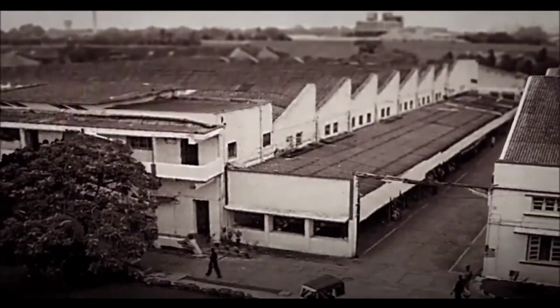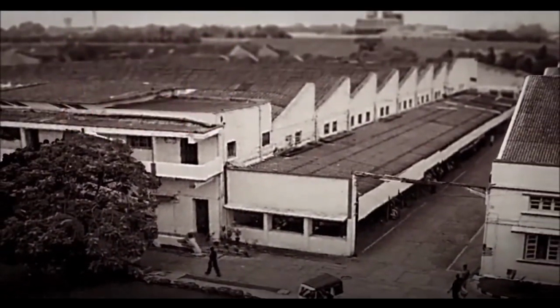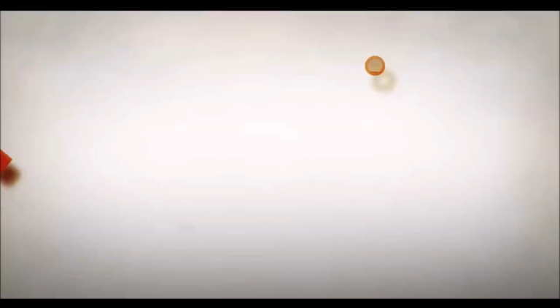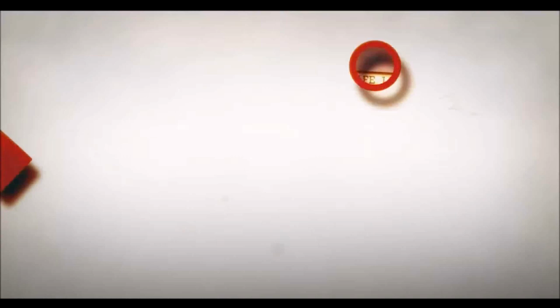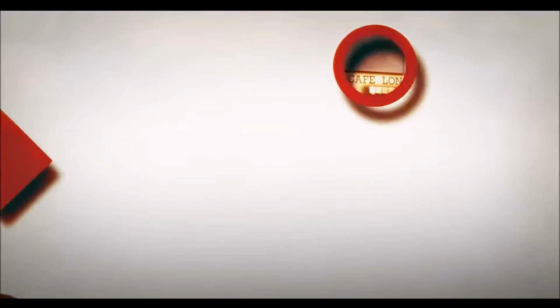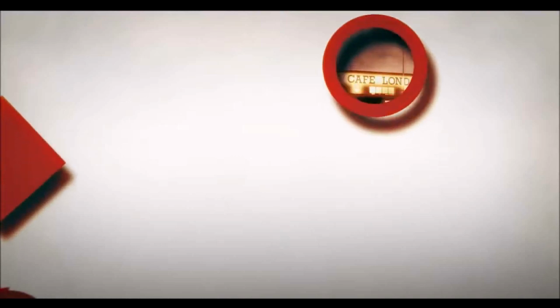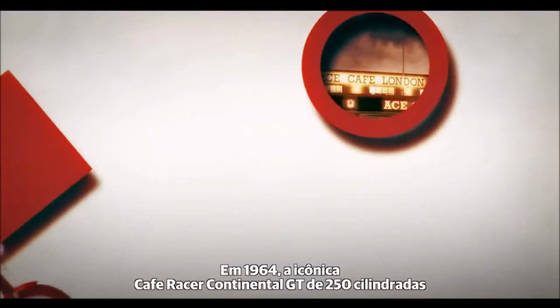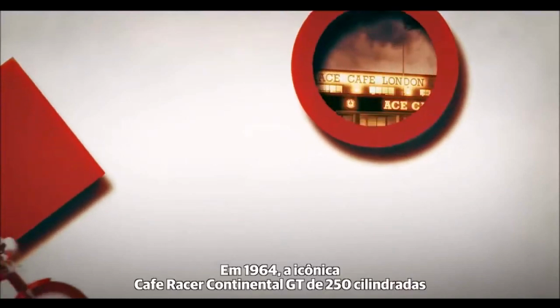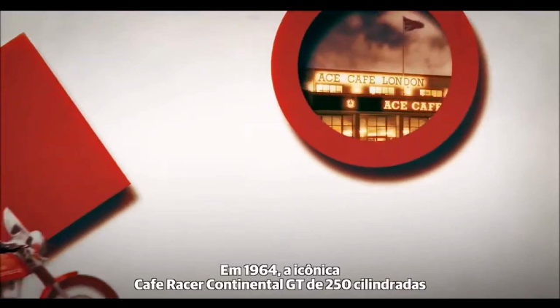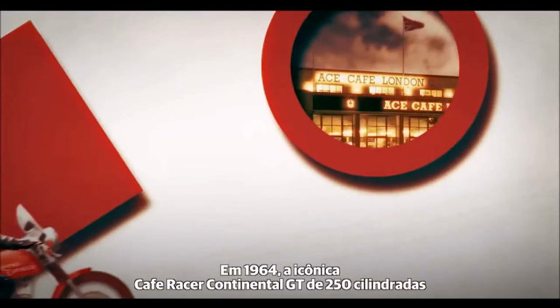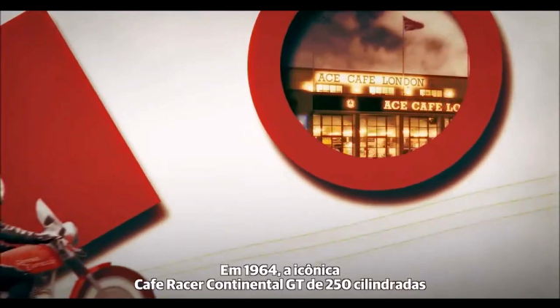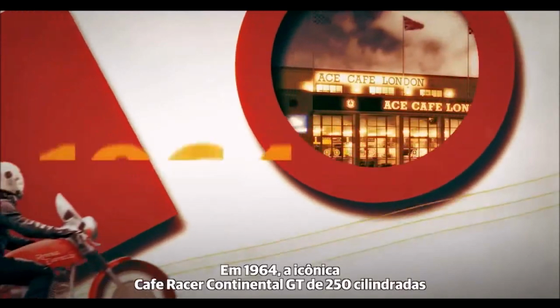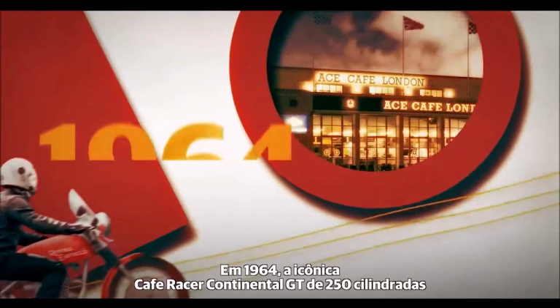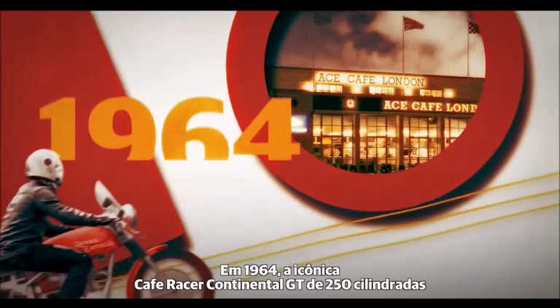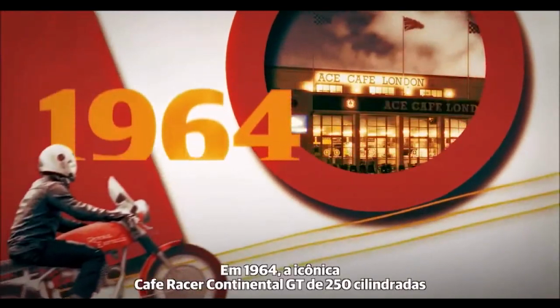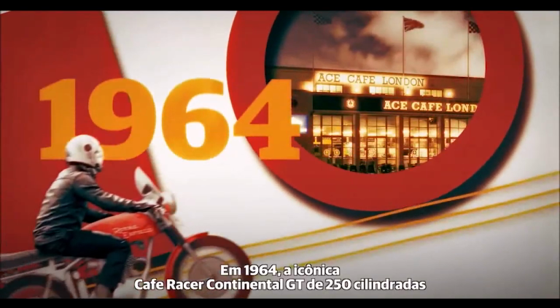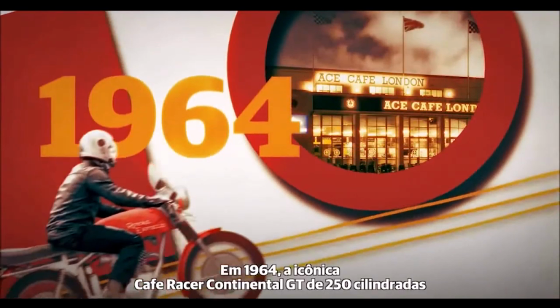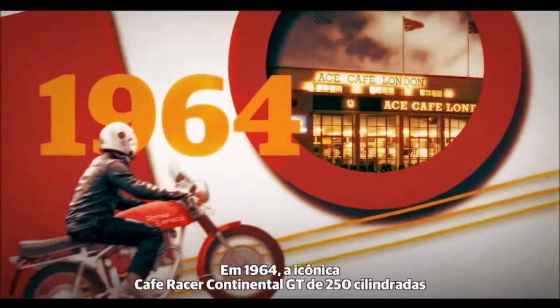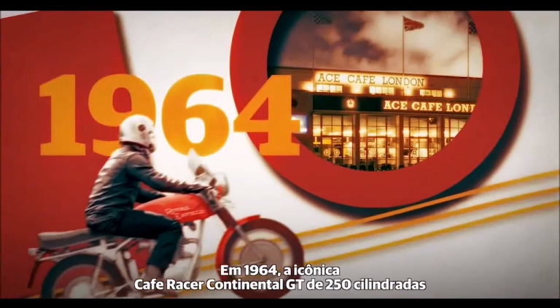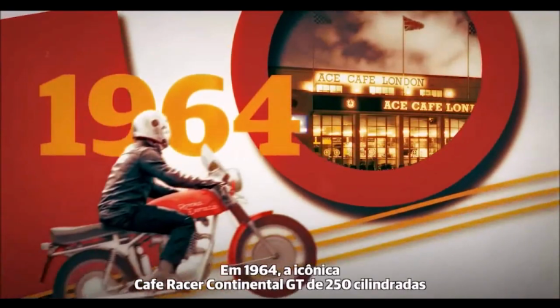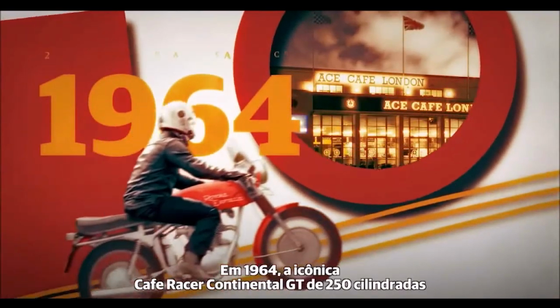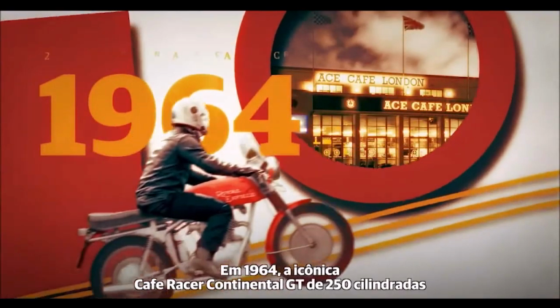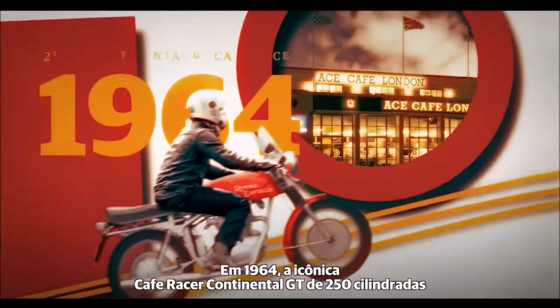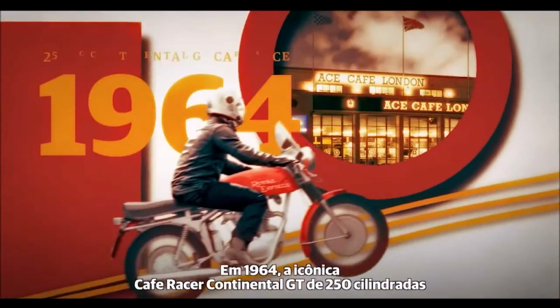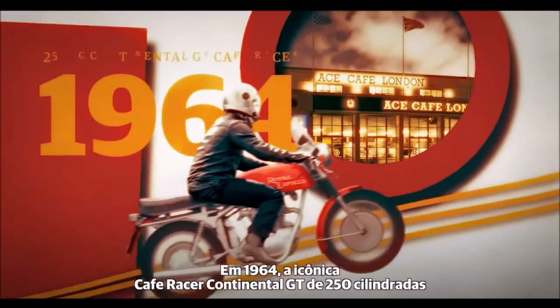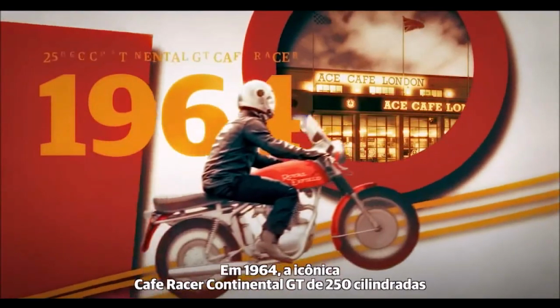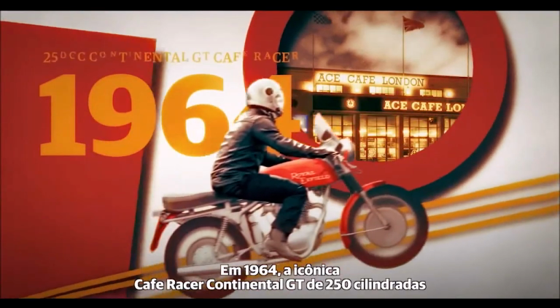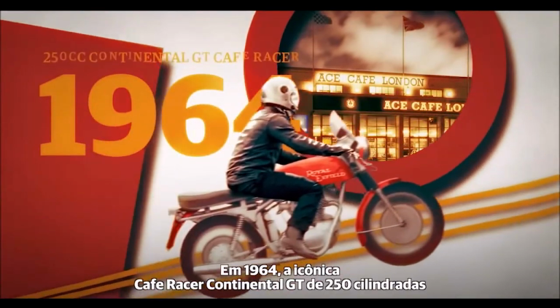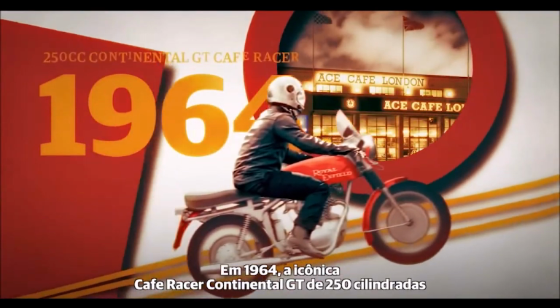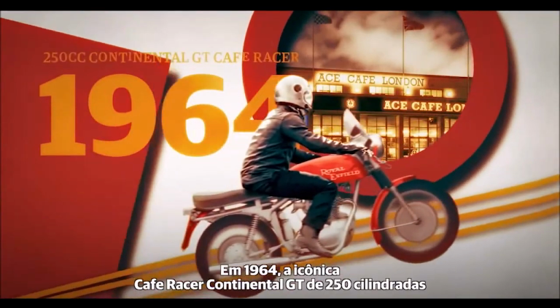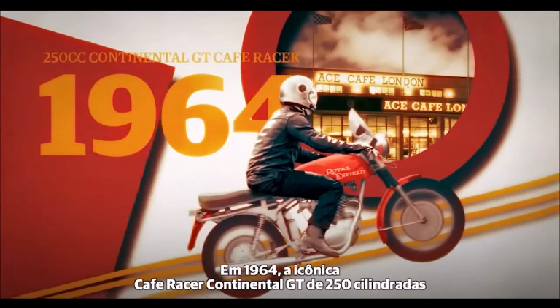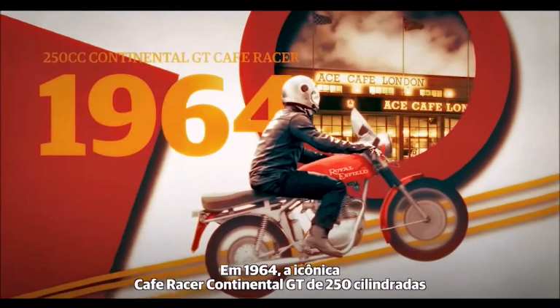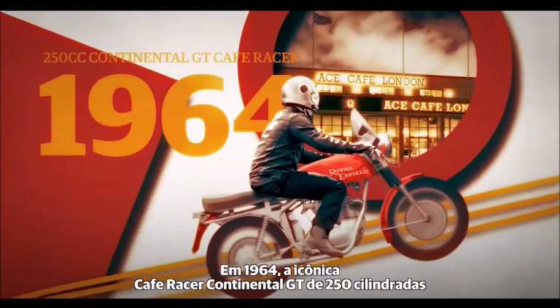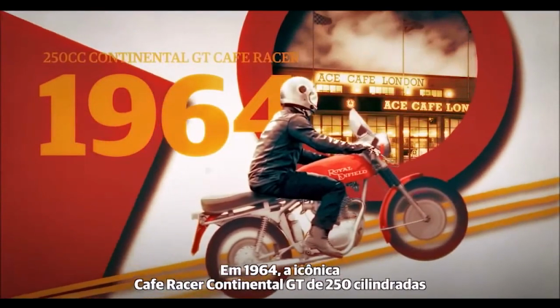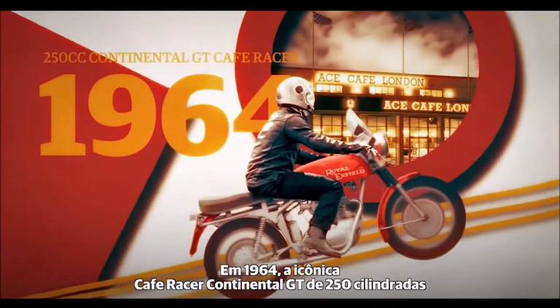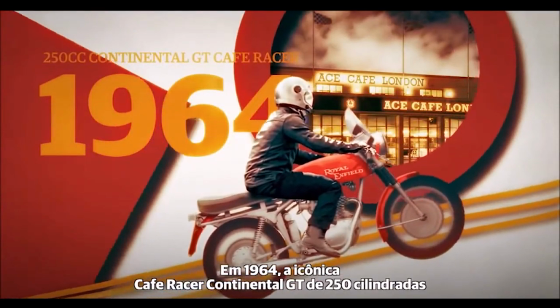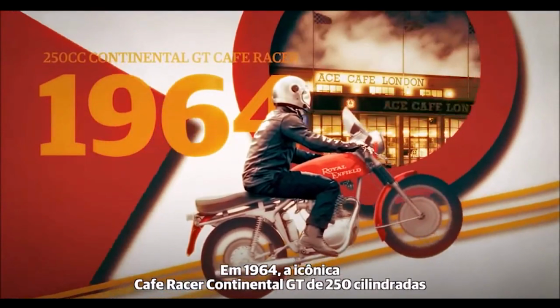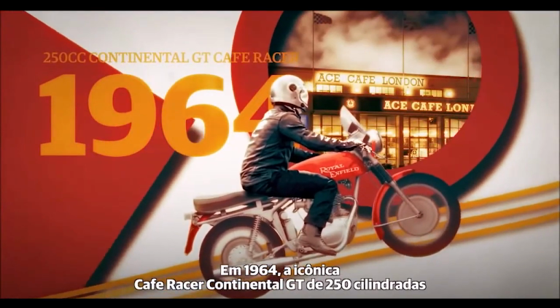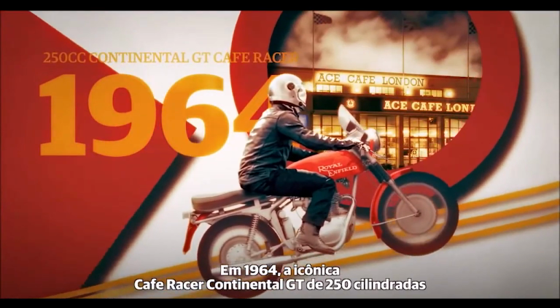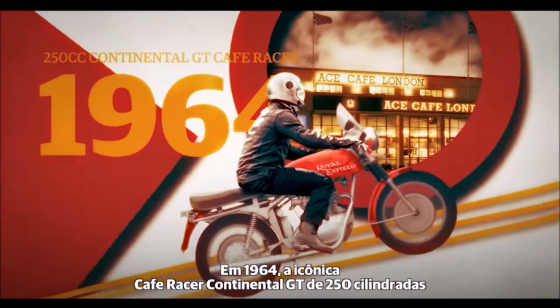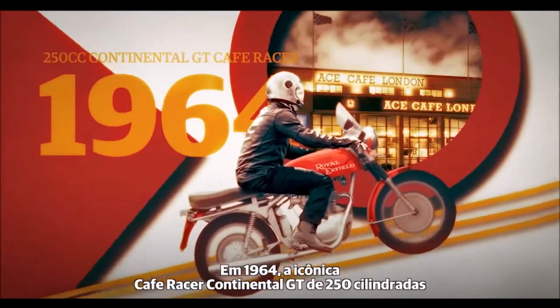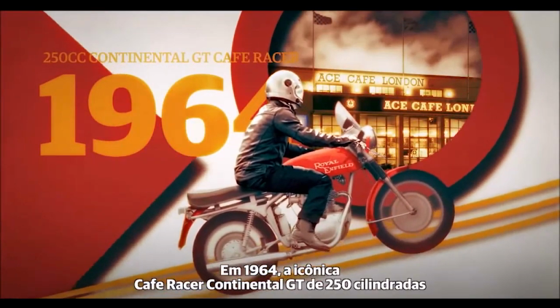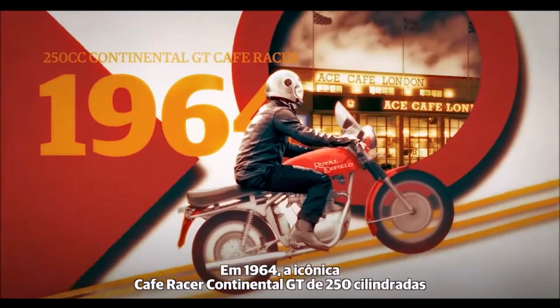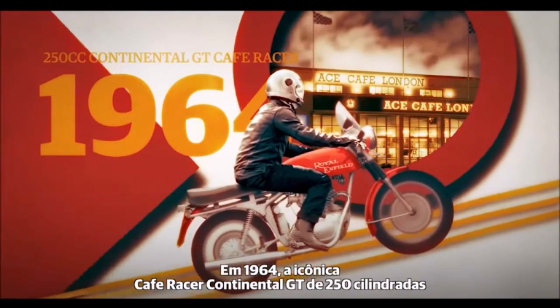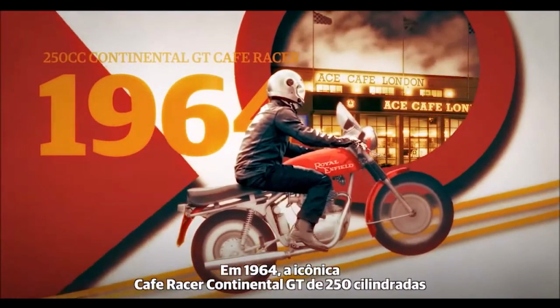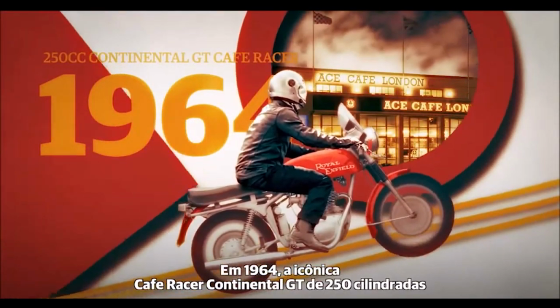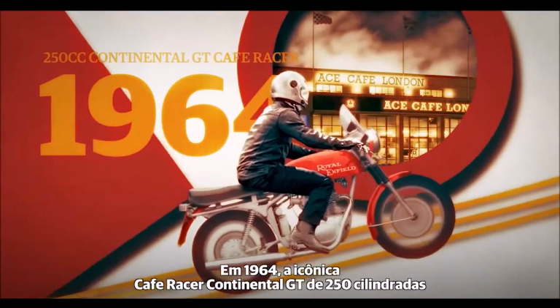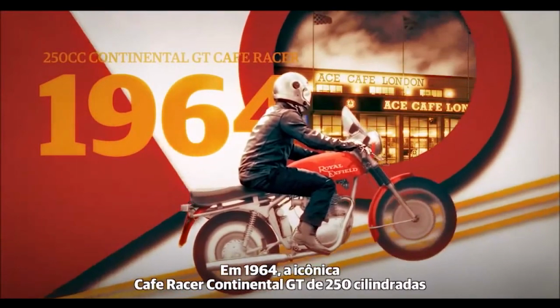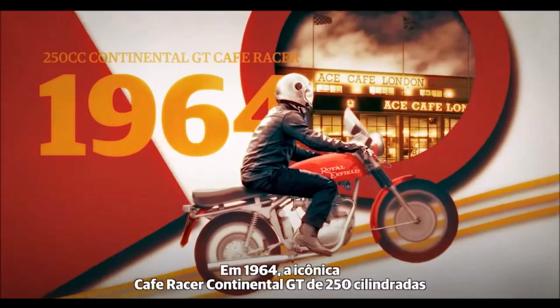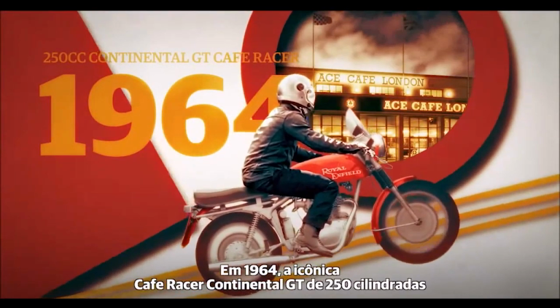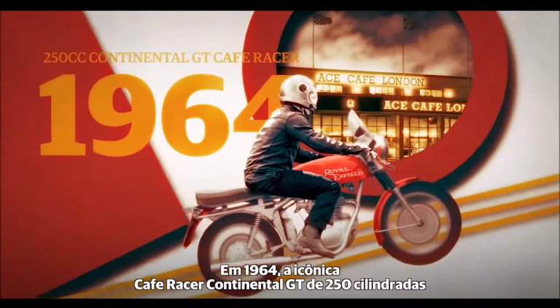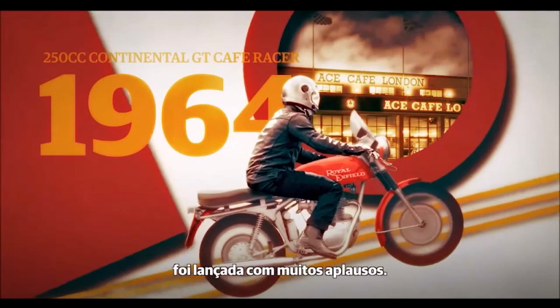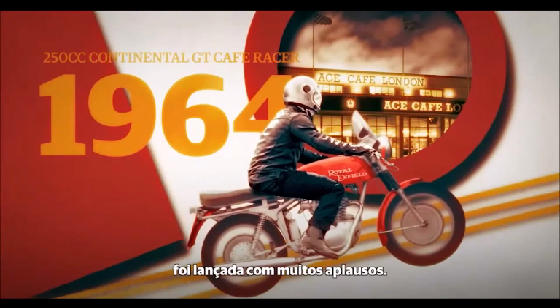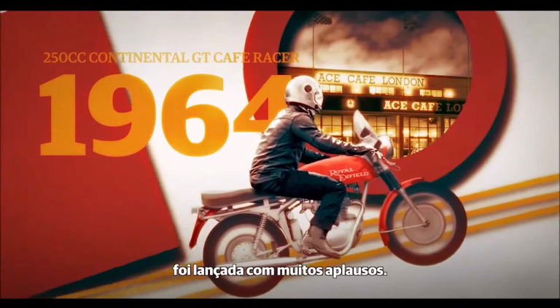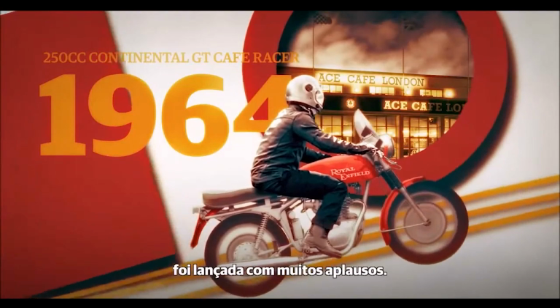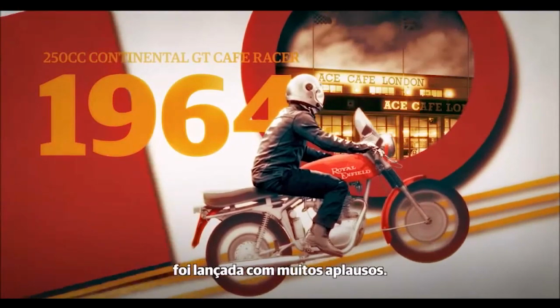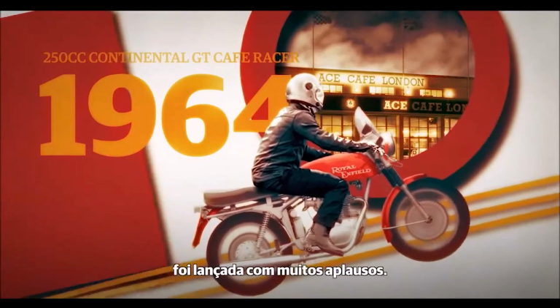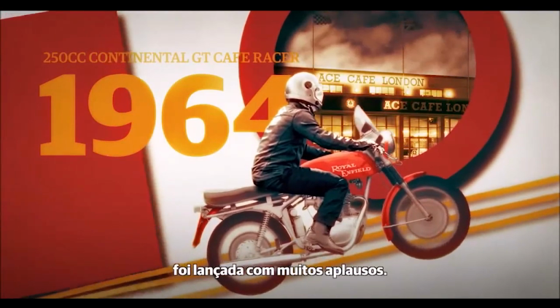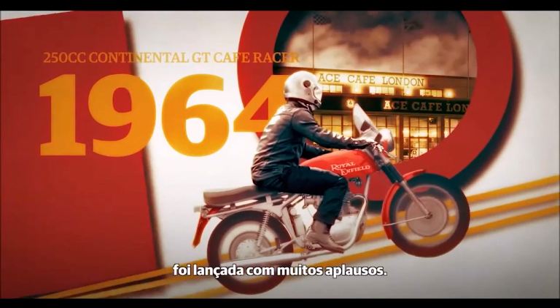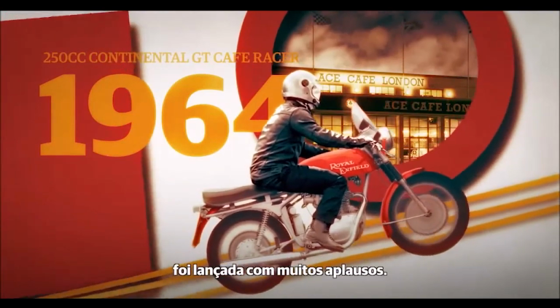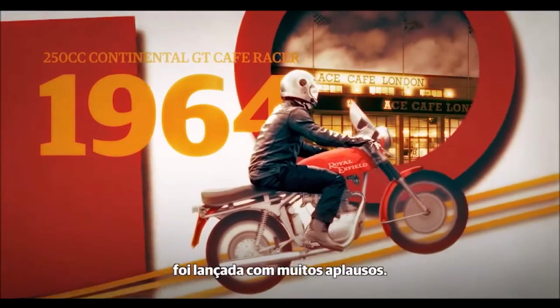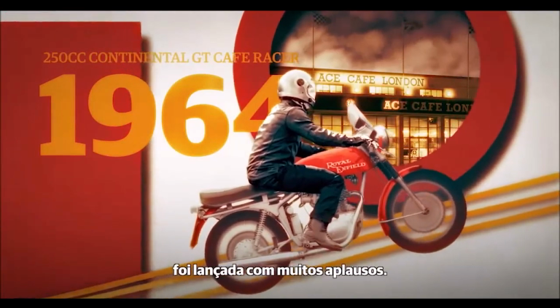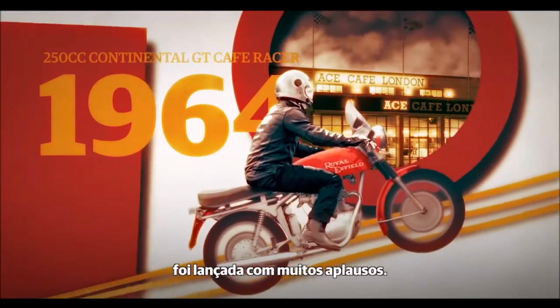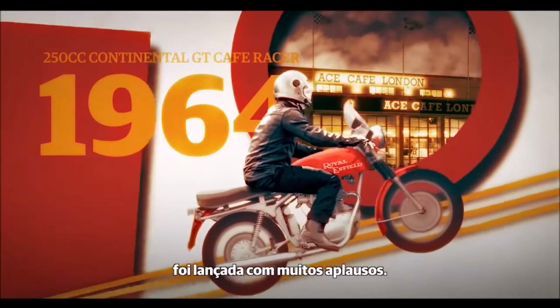In 1964, the iconic 250cc Continental GT Cafe Racer was launched to great acclaim.